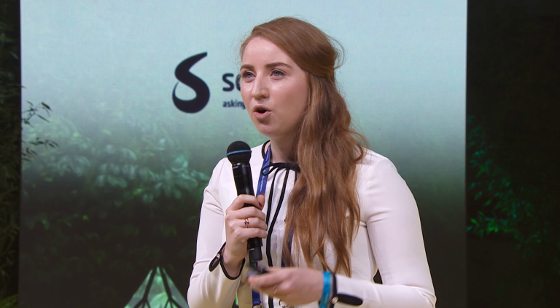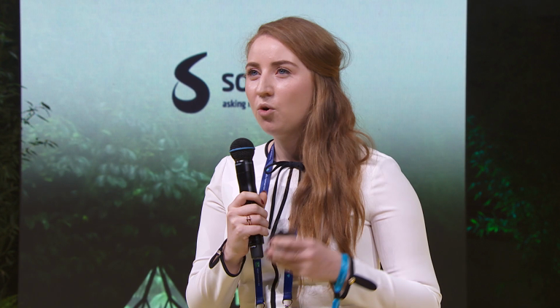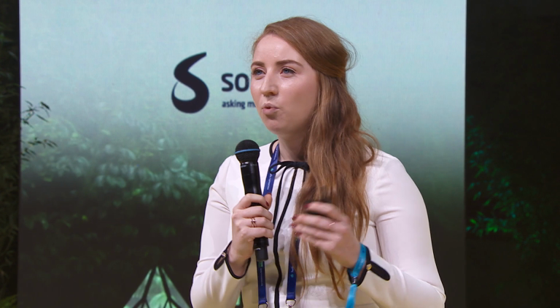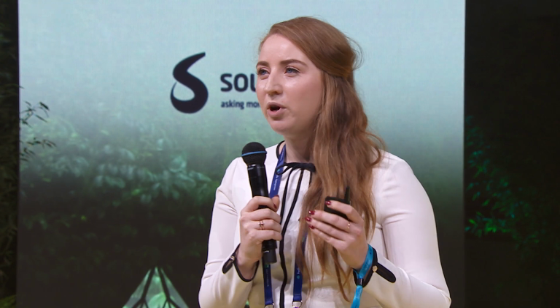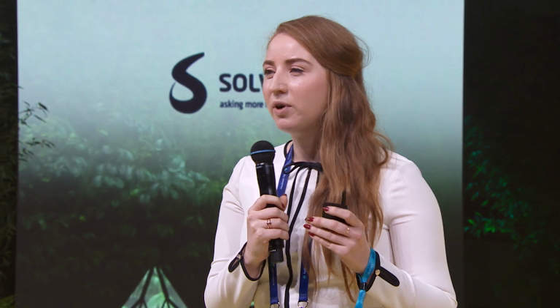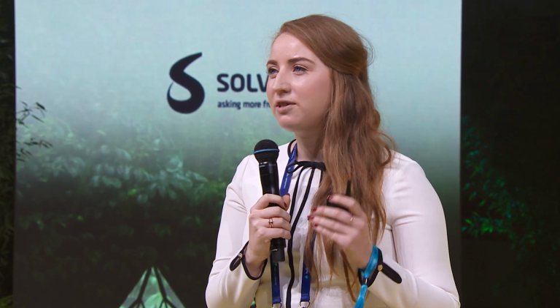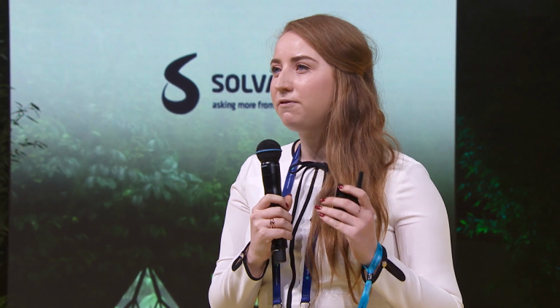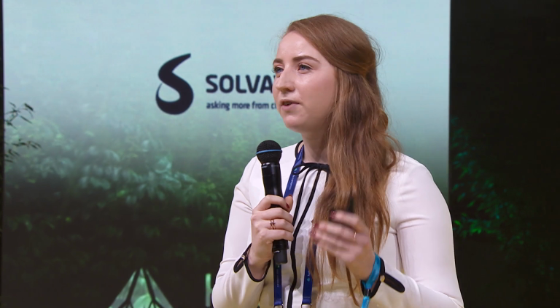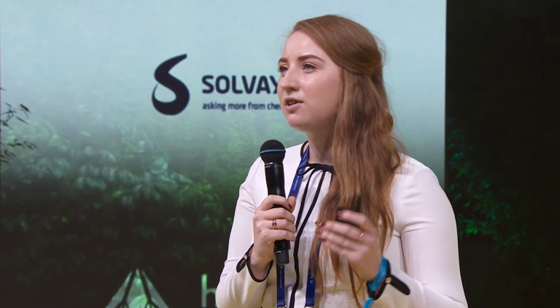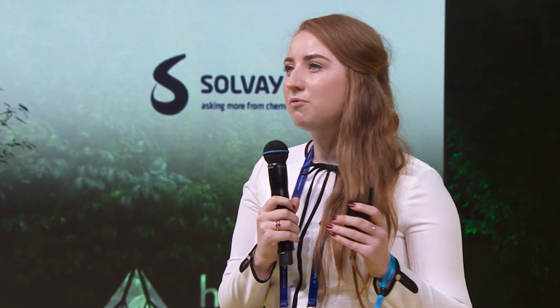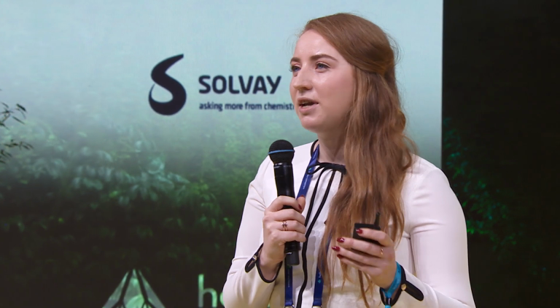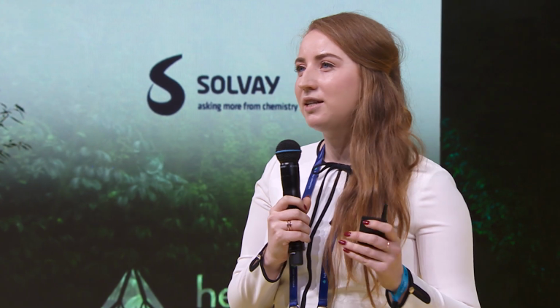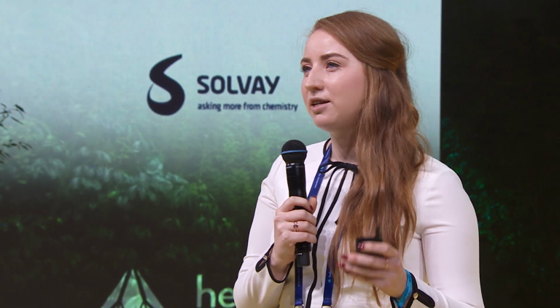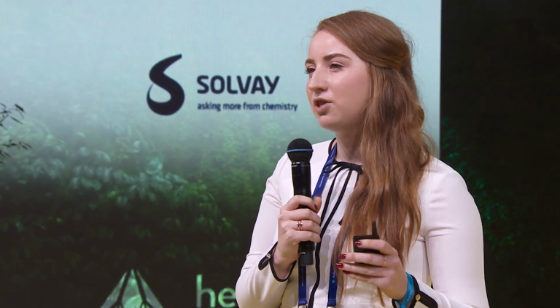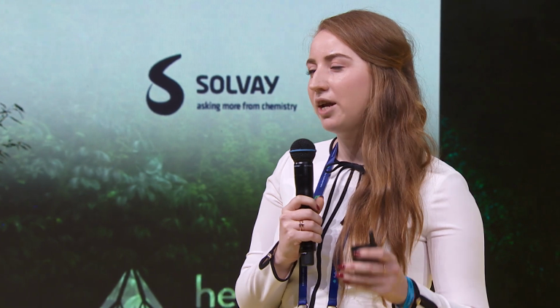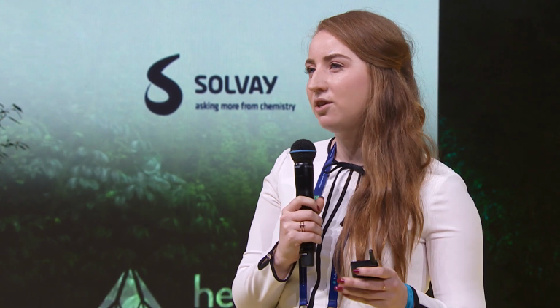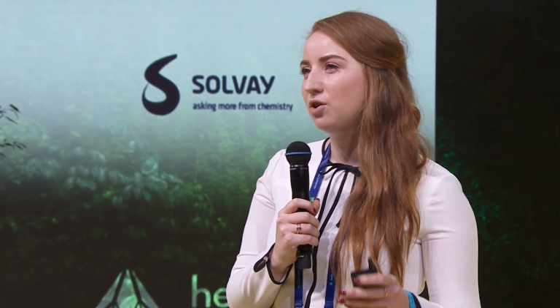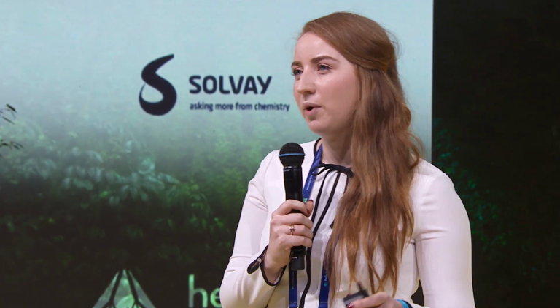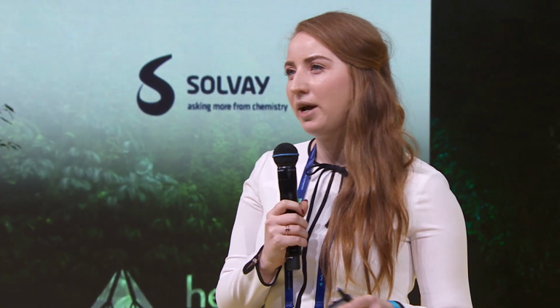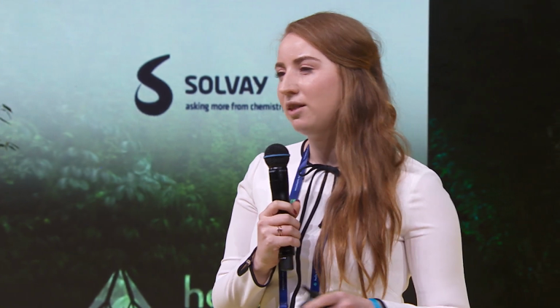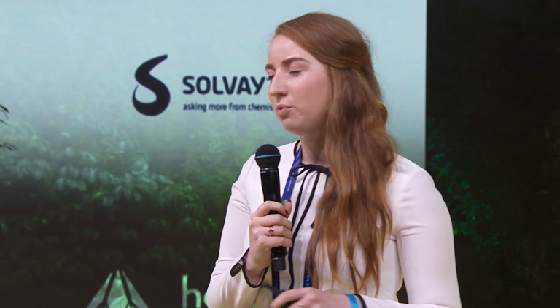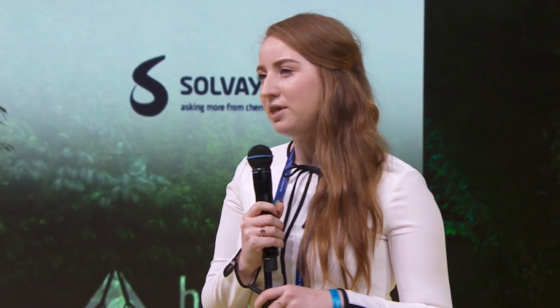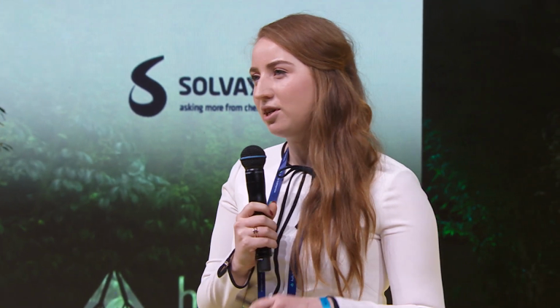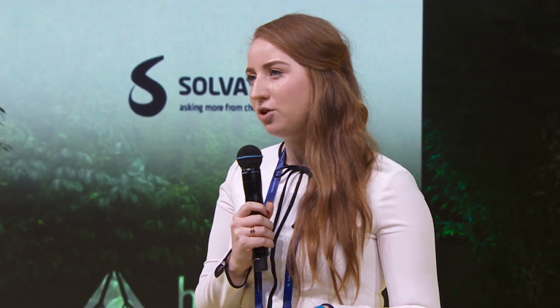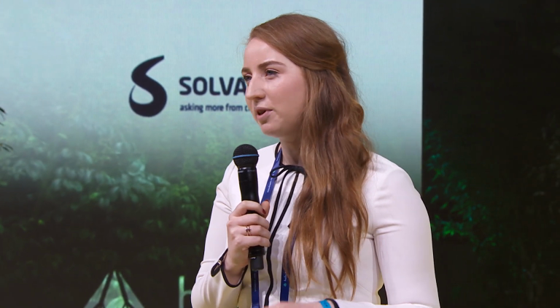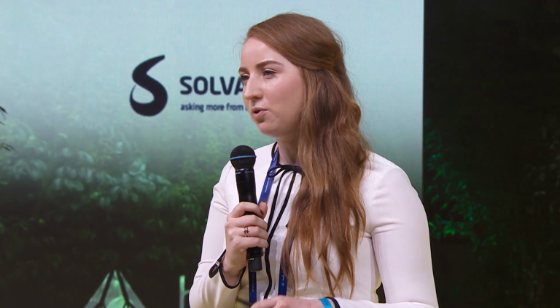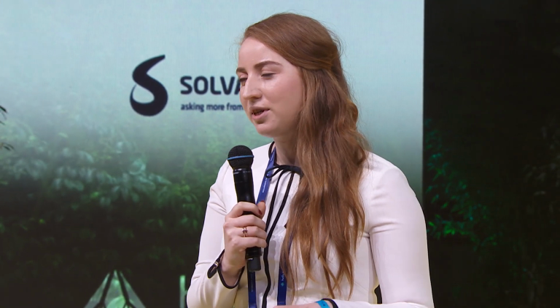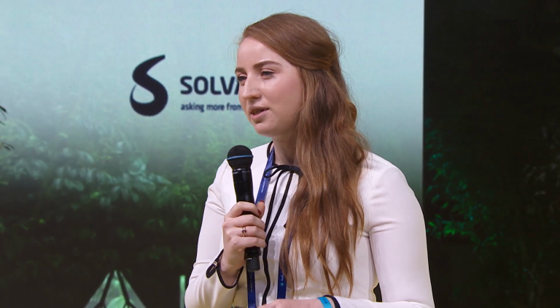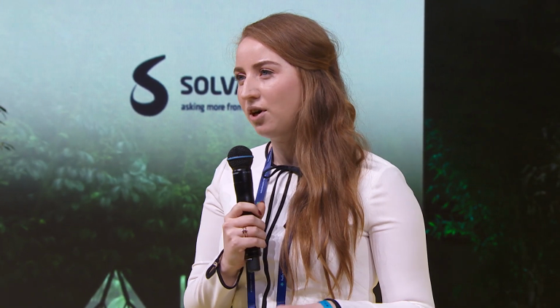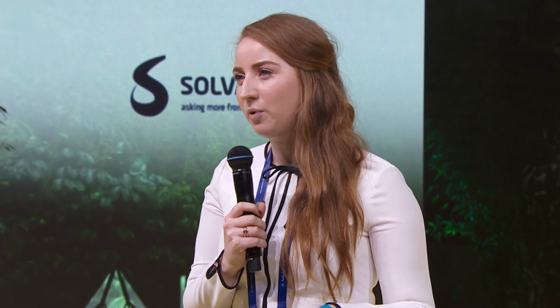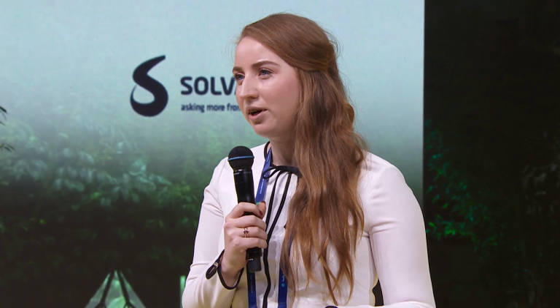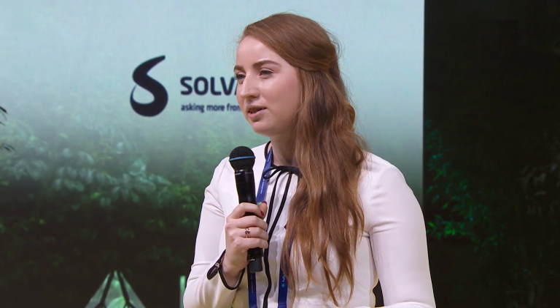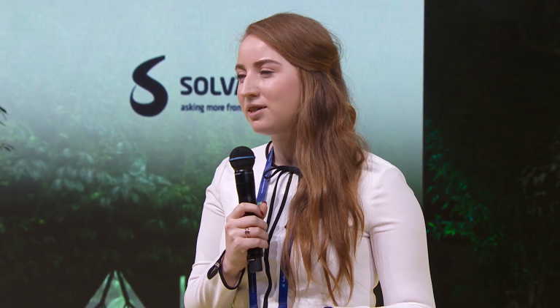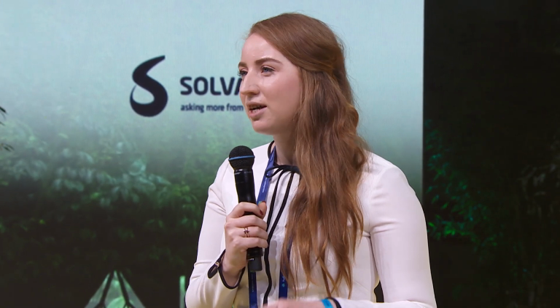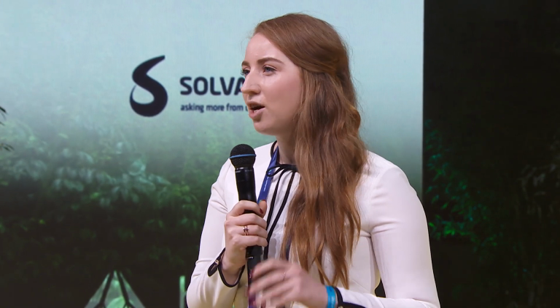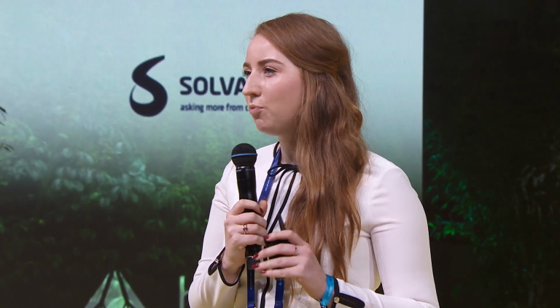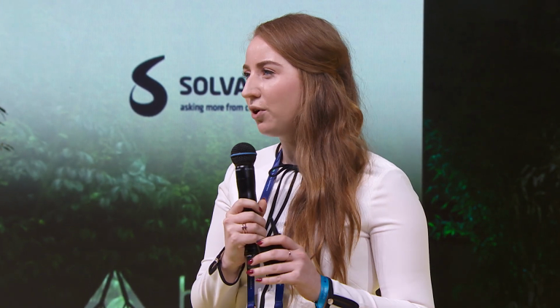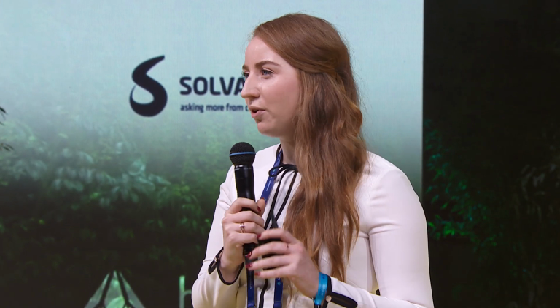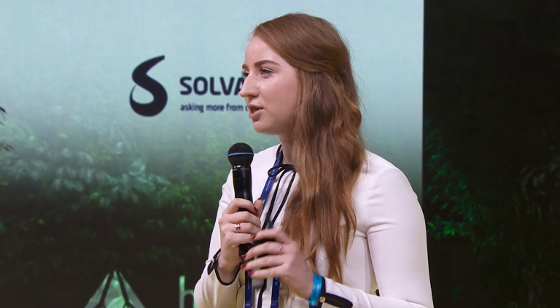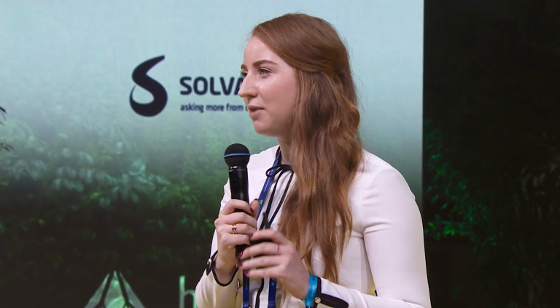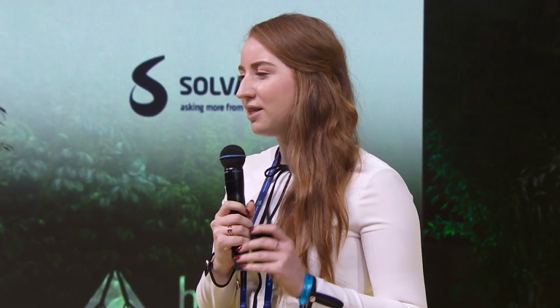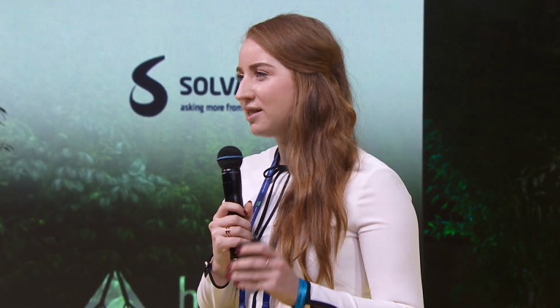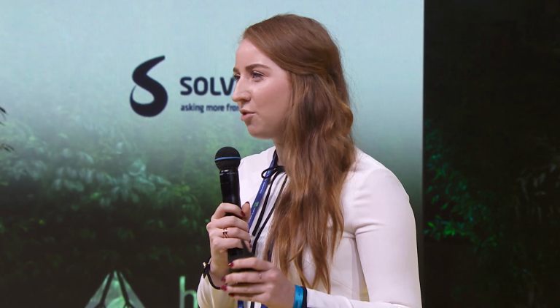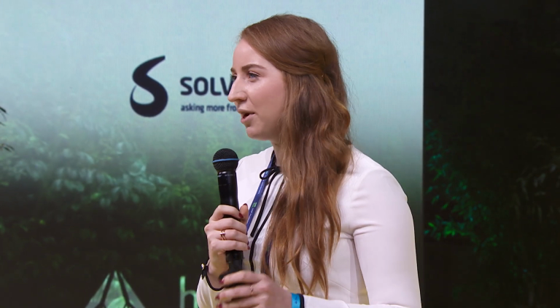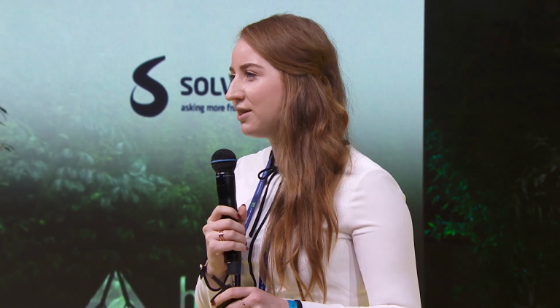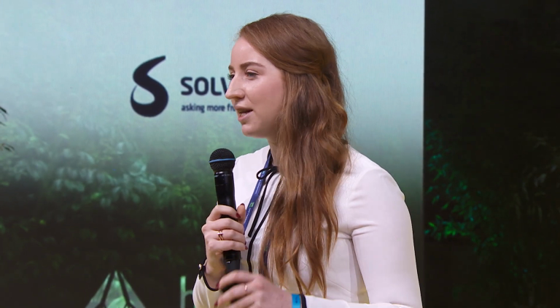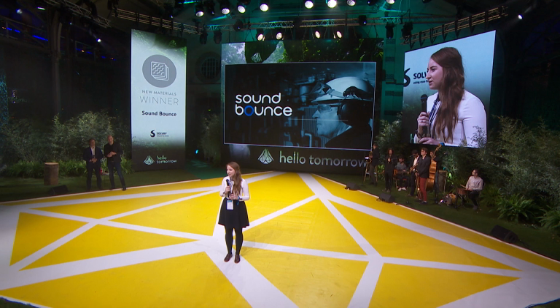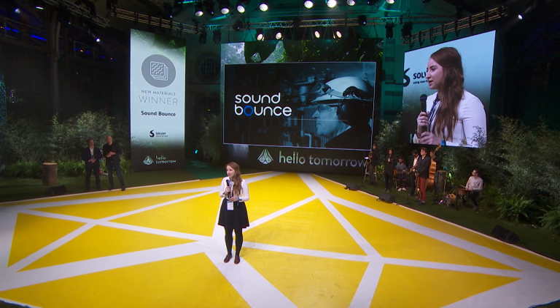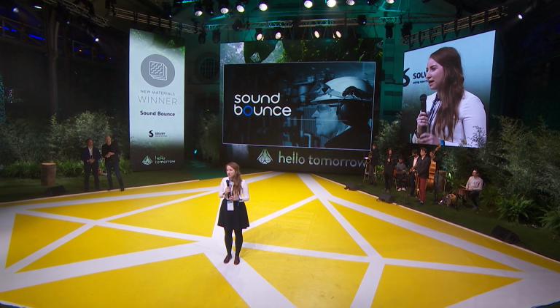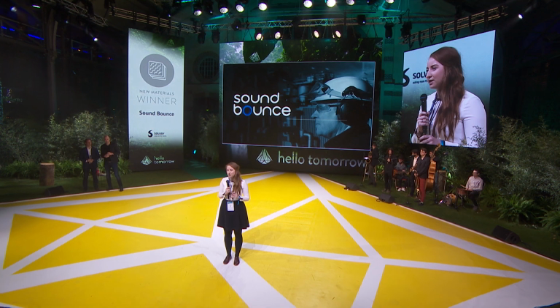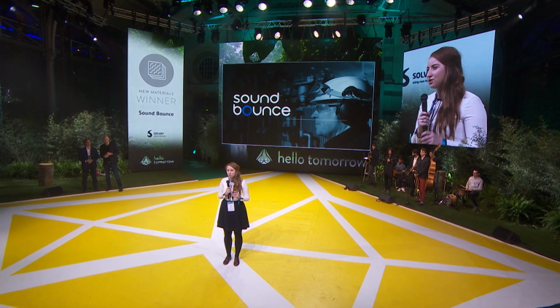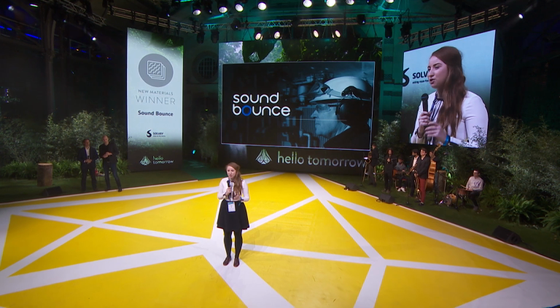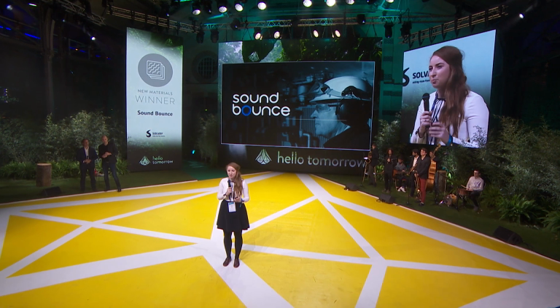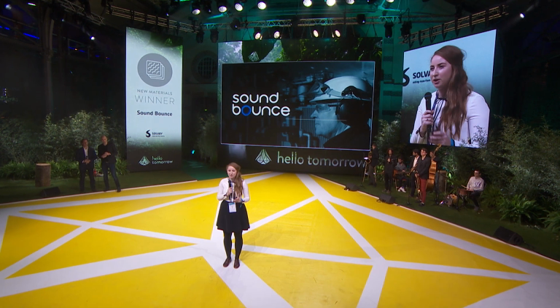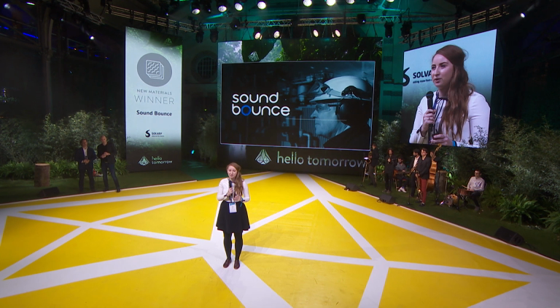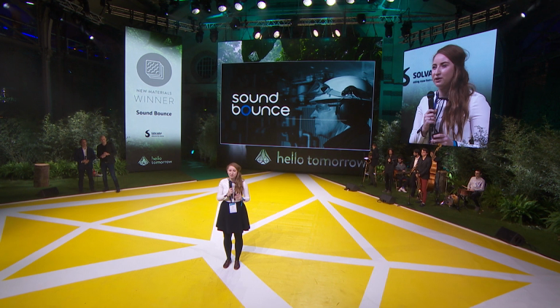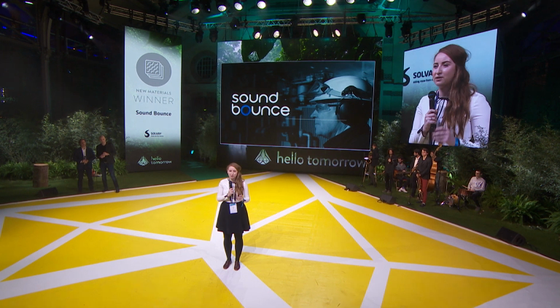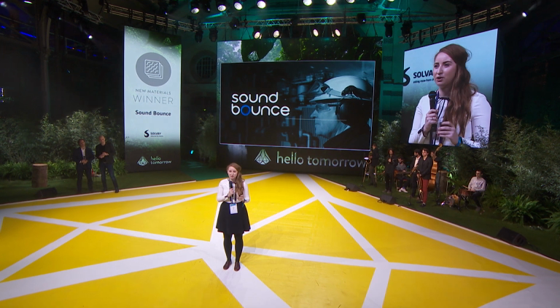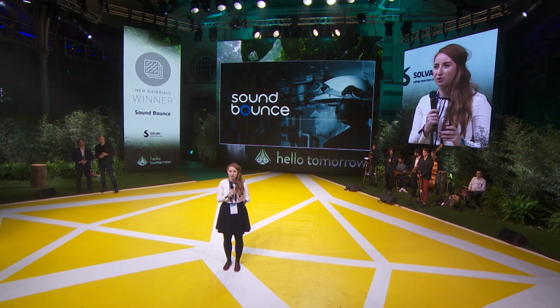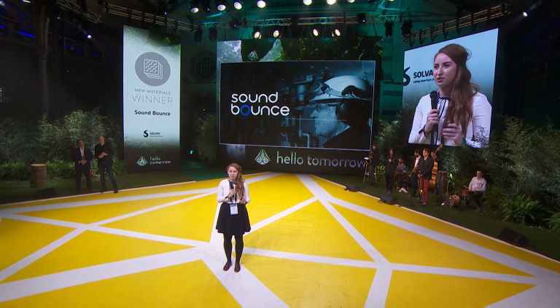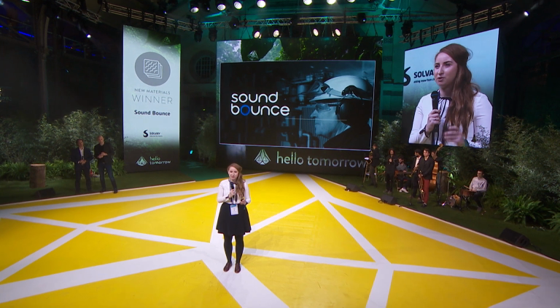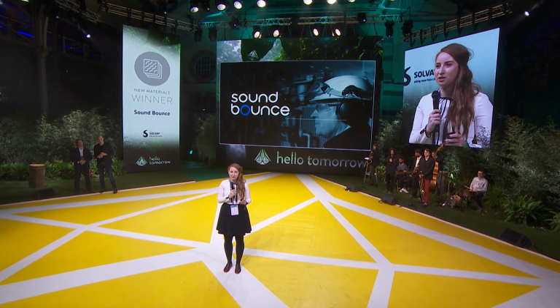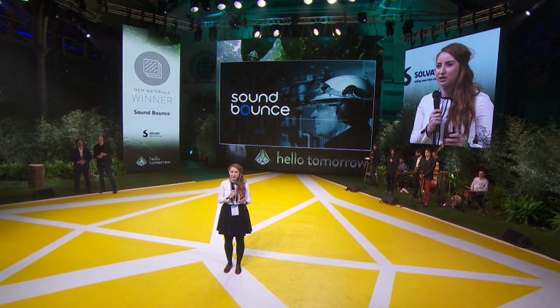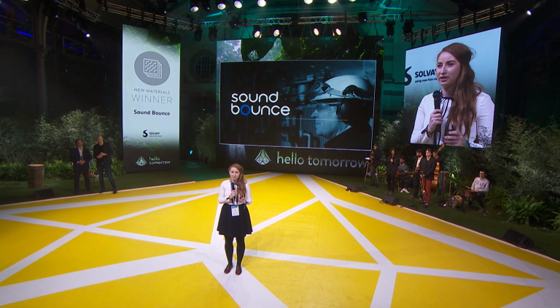We want to fundamentally change the way that we deal with noise in our world, and we're going to make SoundBounce the next ubiquitous acoustic material.